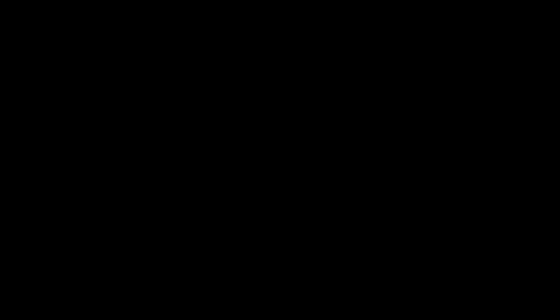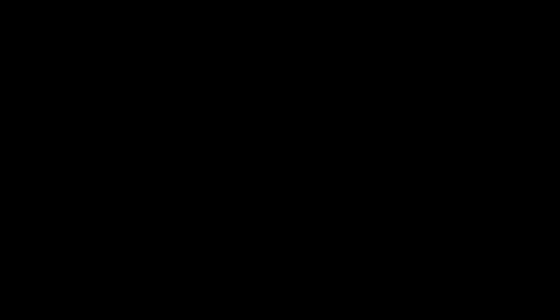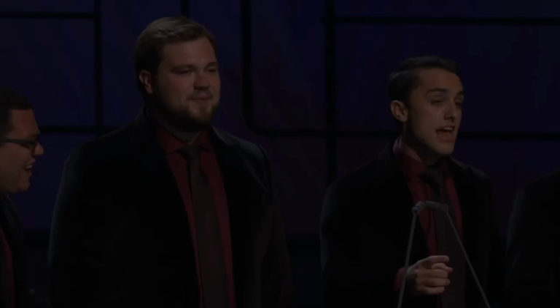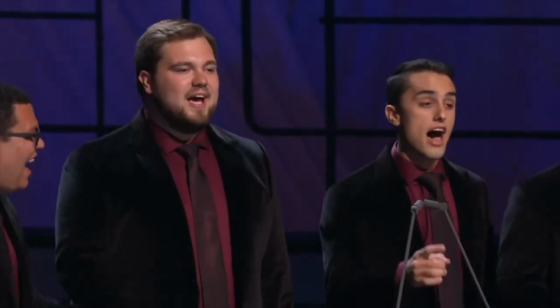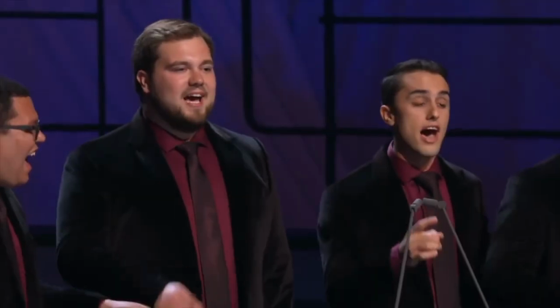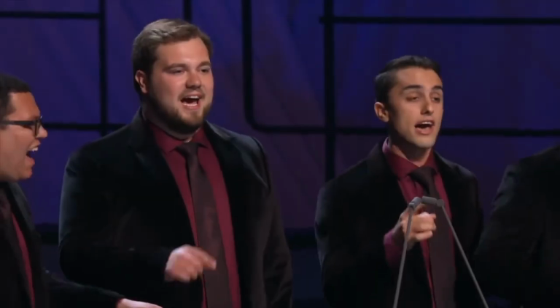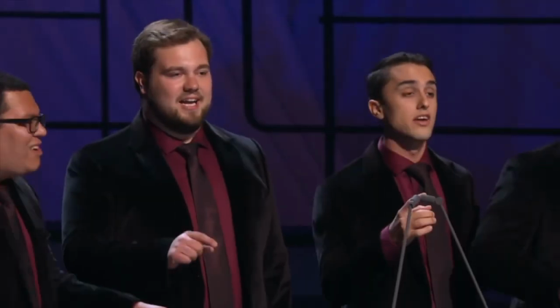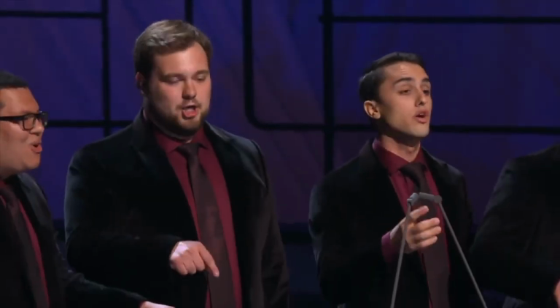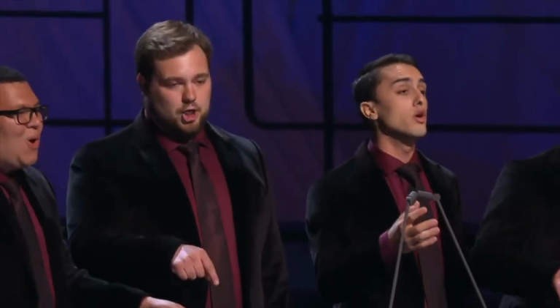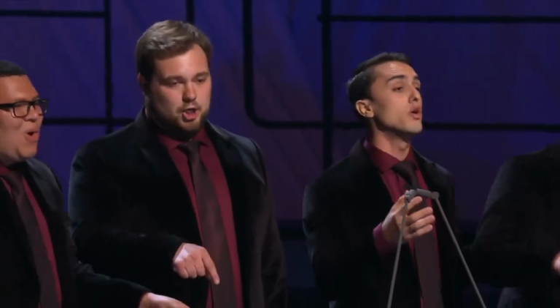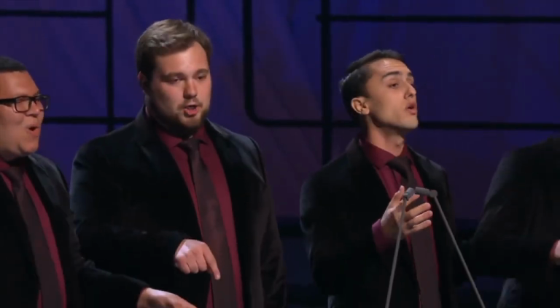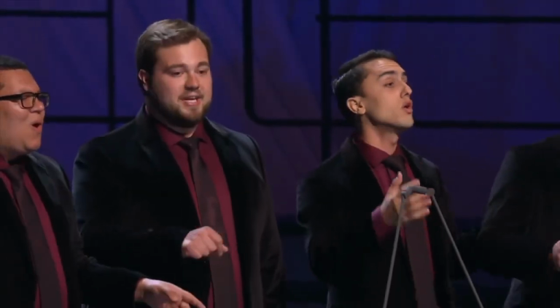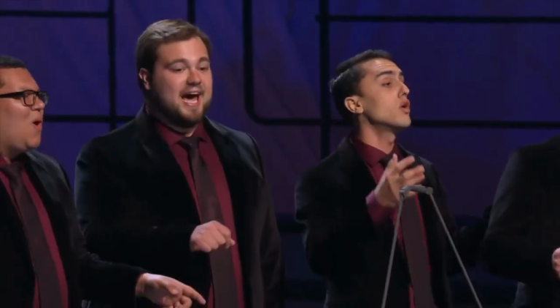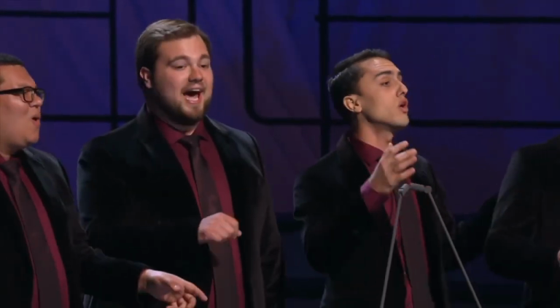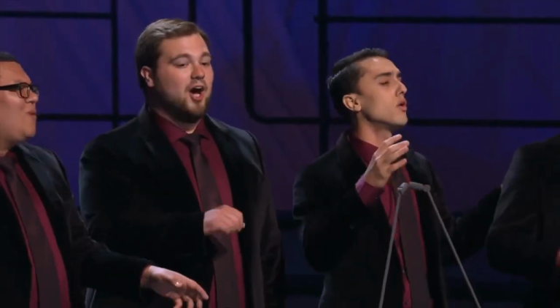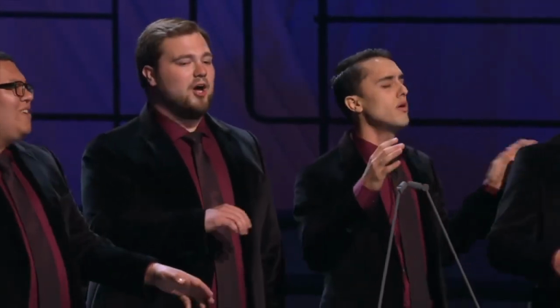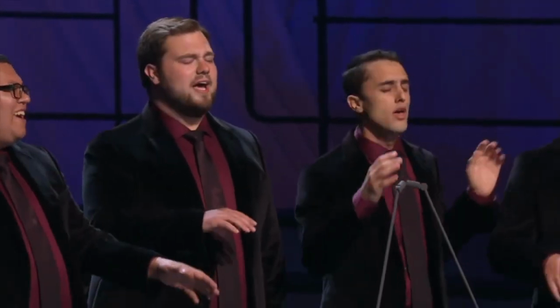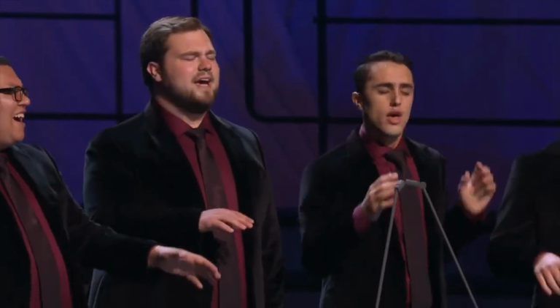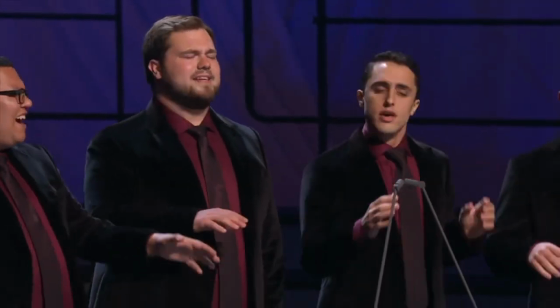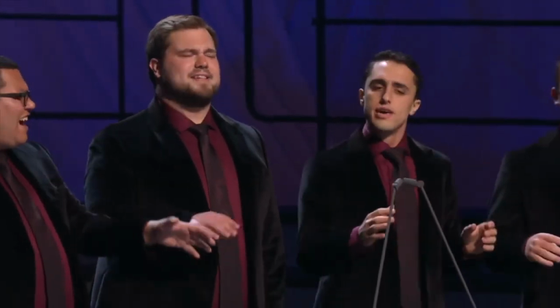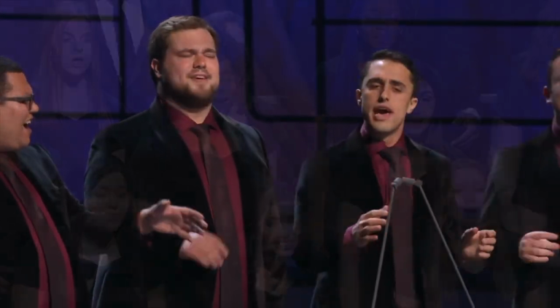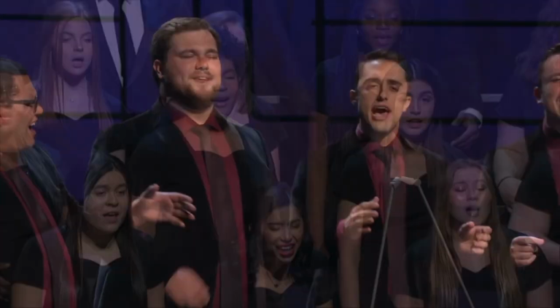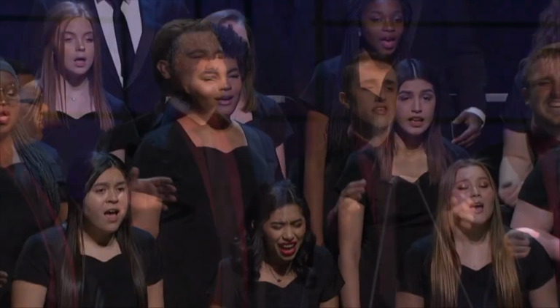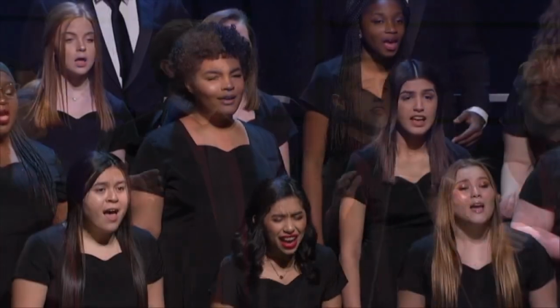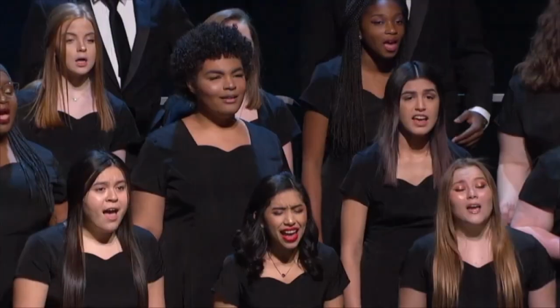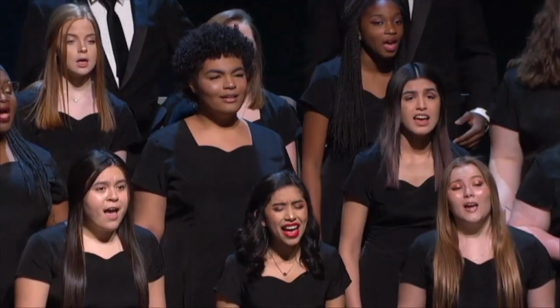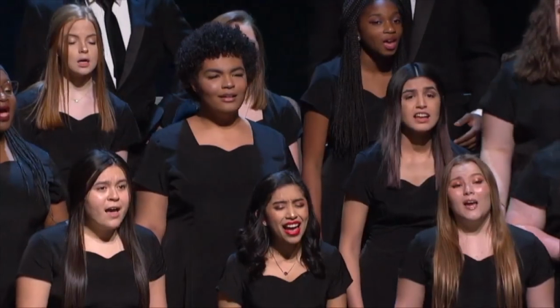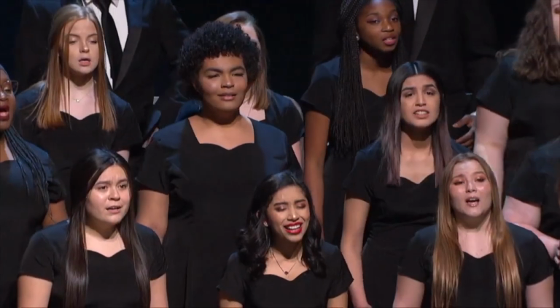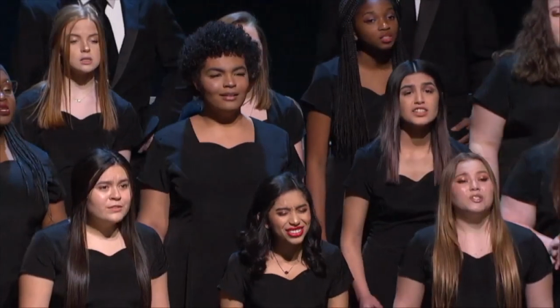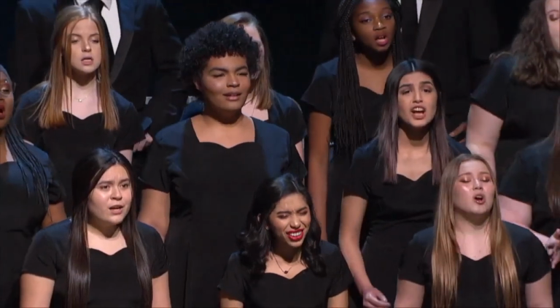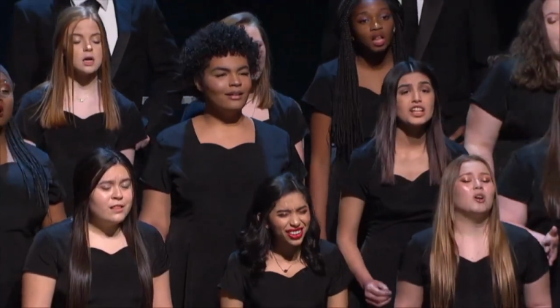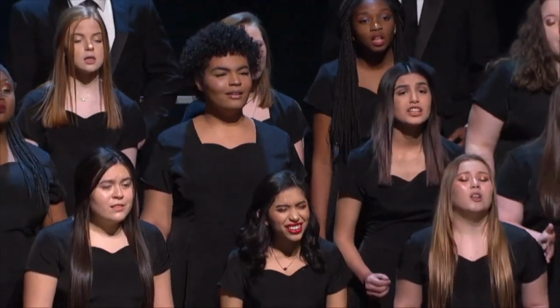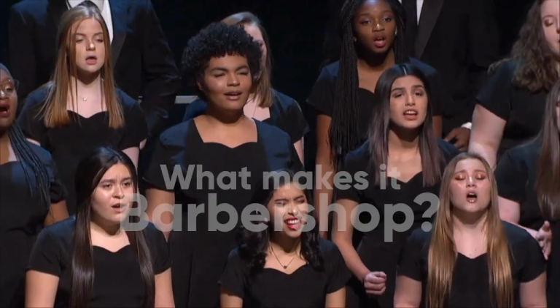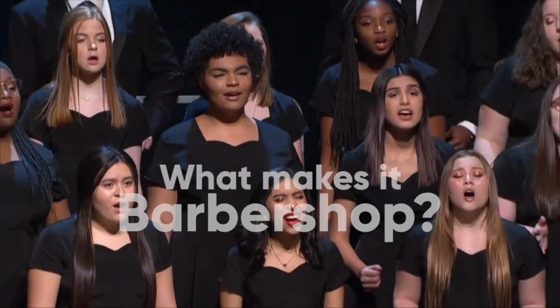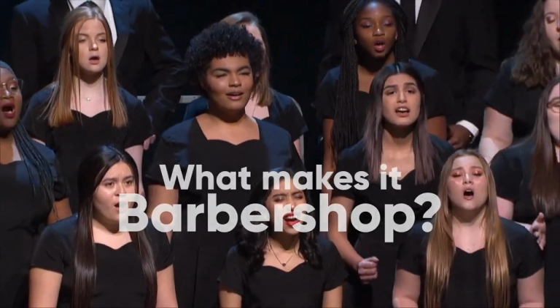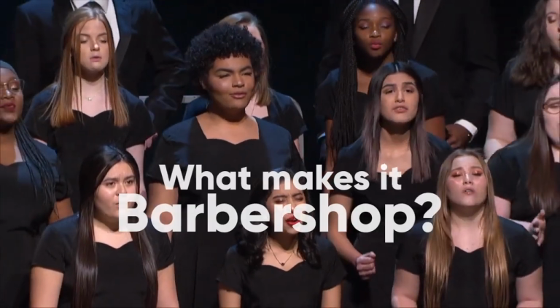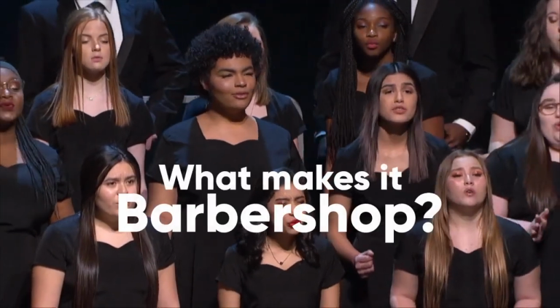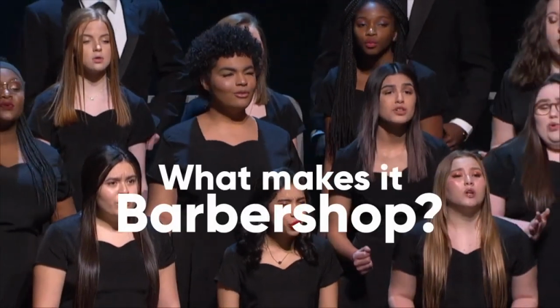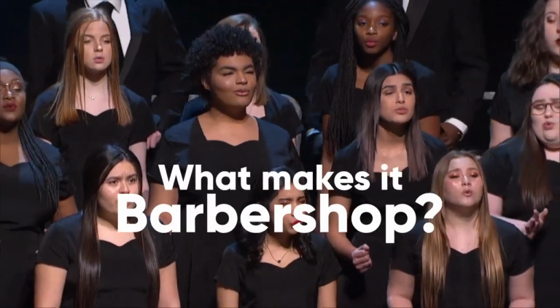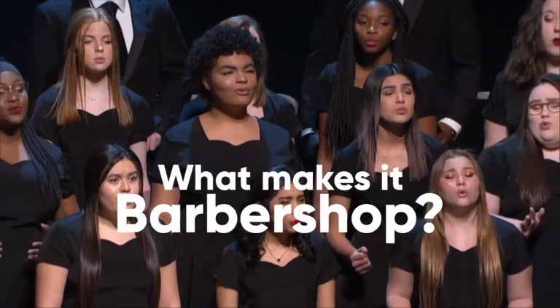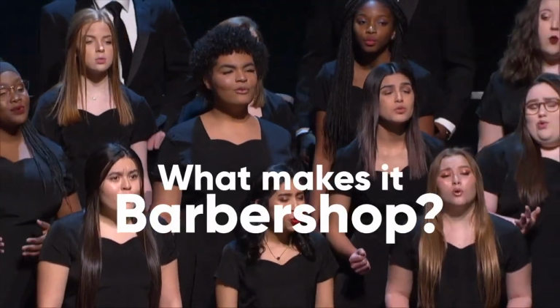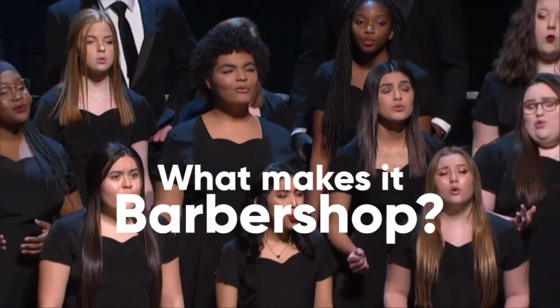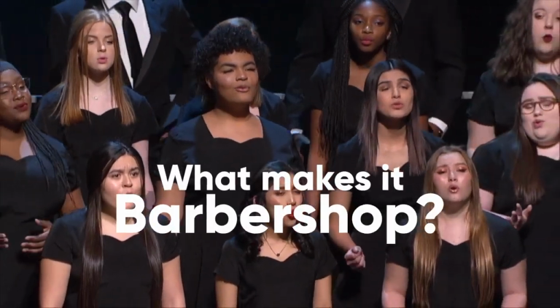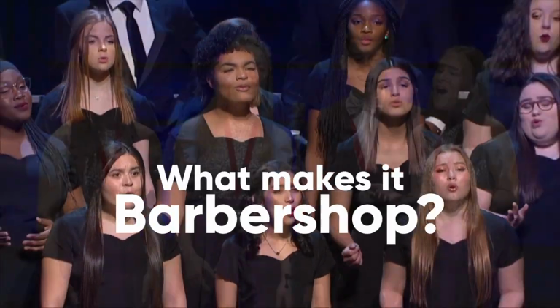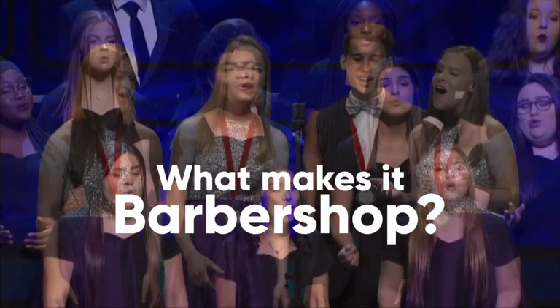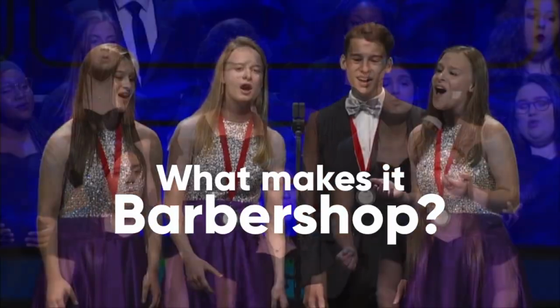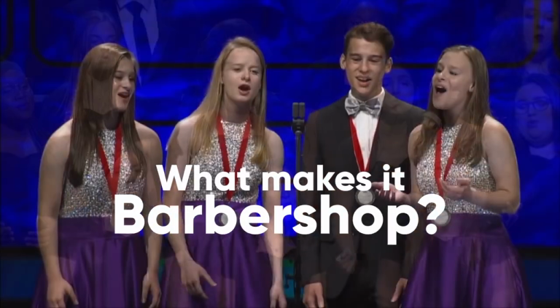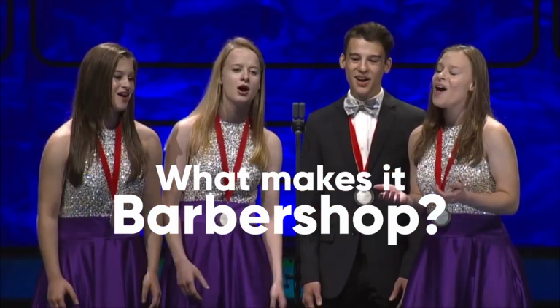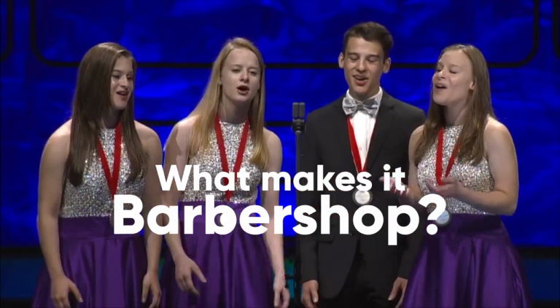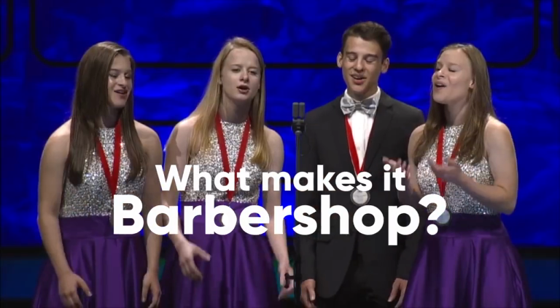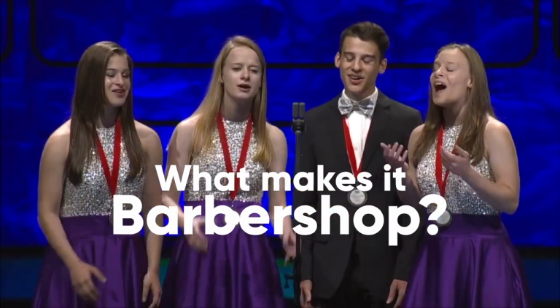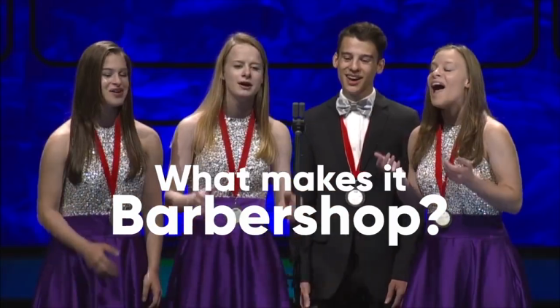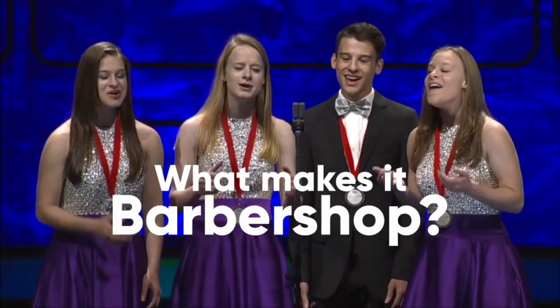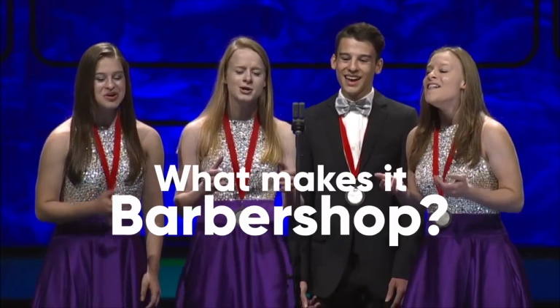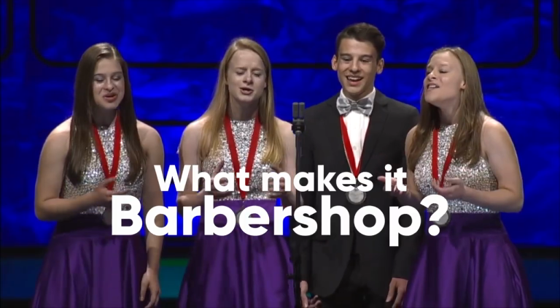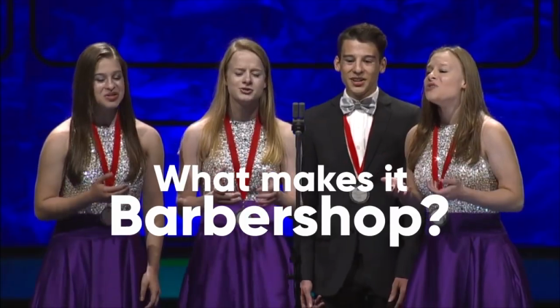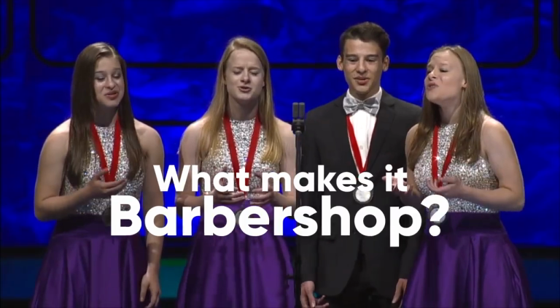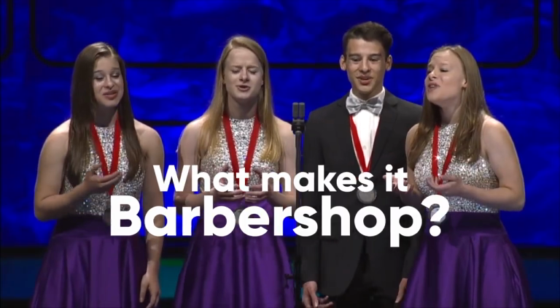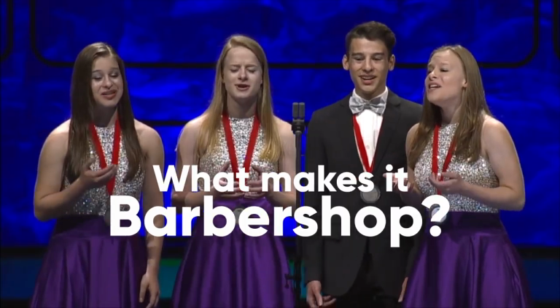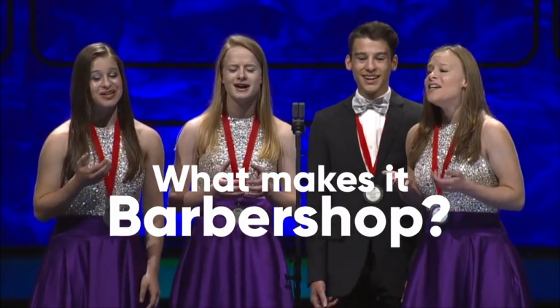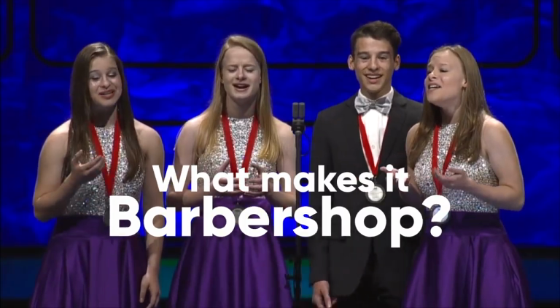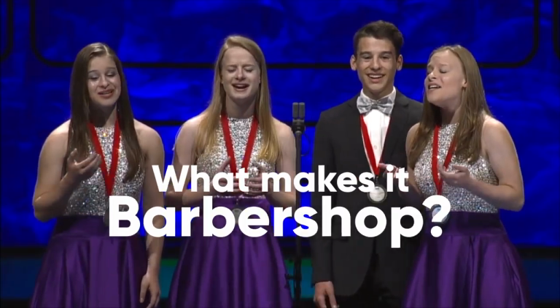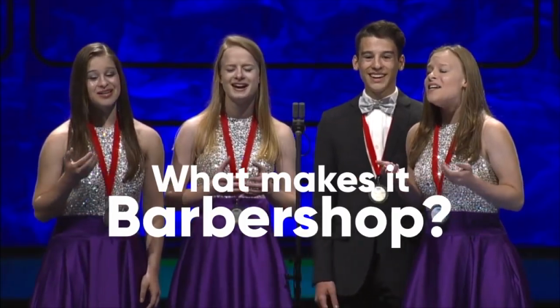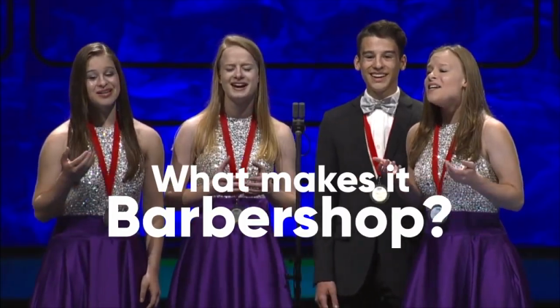I know, yes, I know, hallelujah, I just love her so.